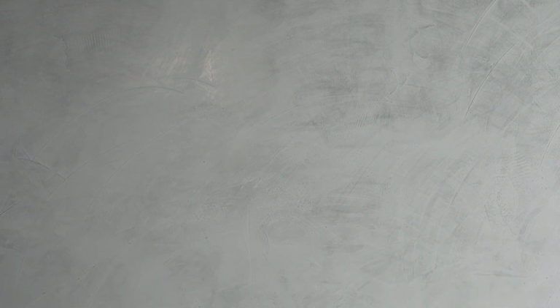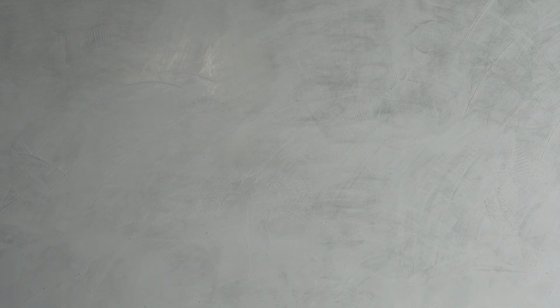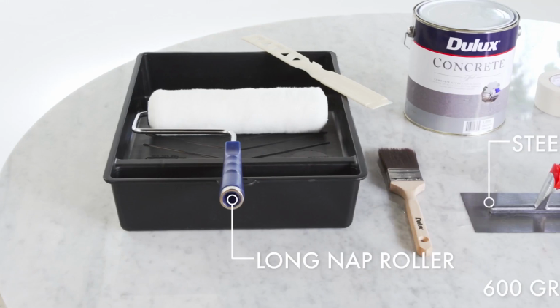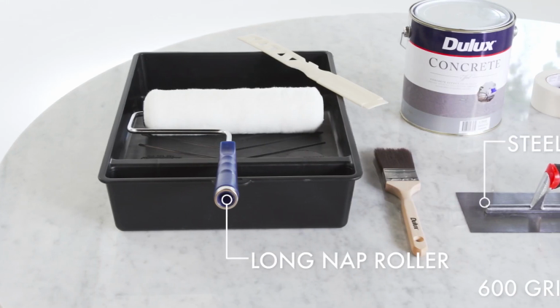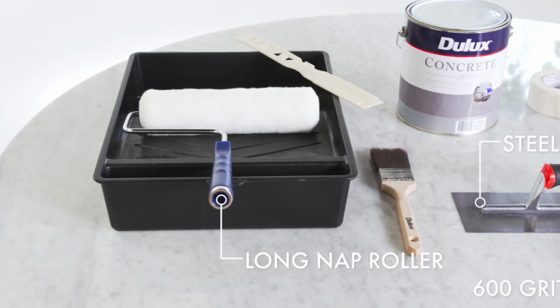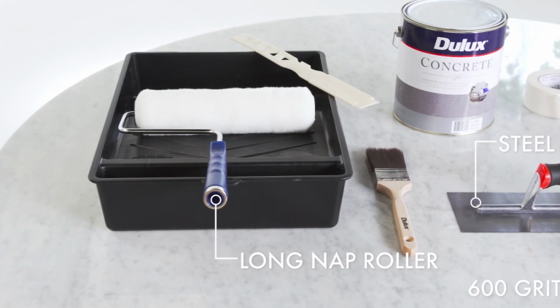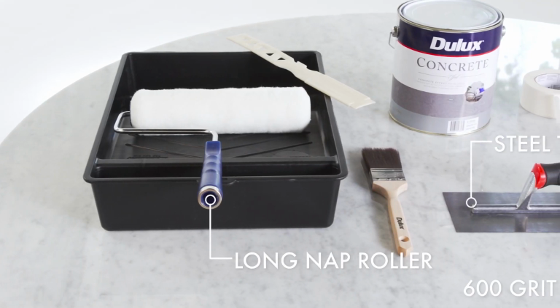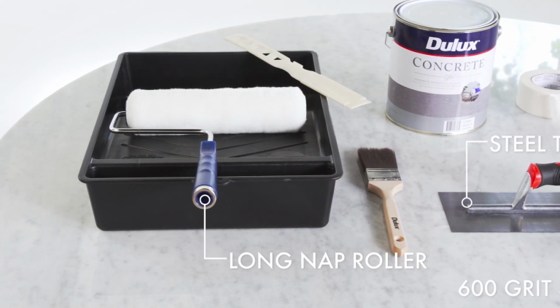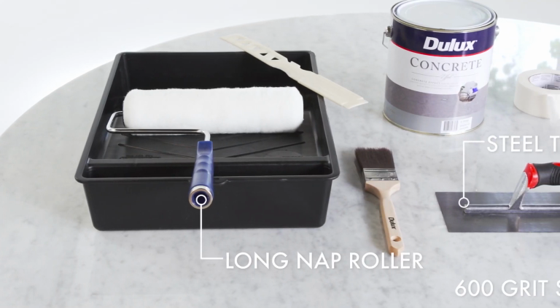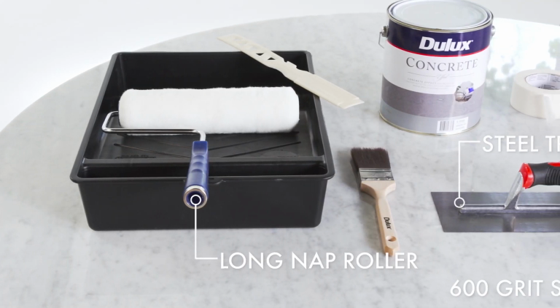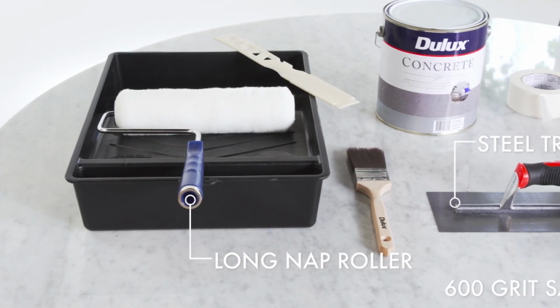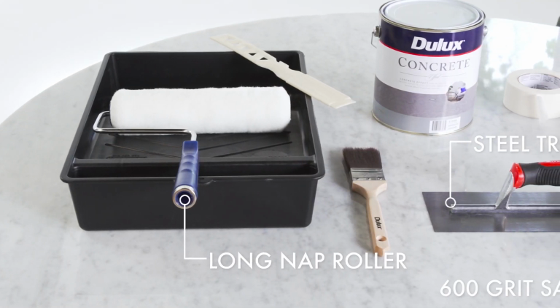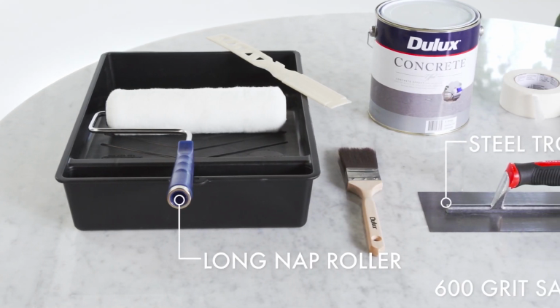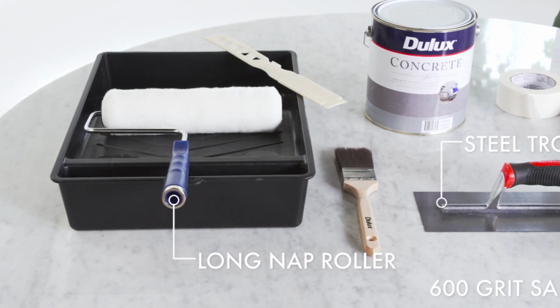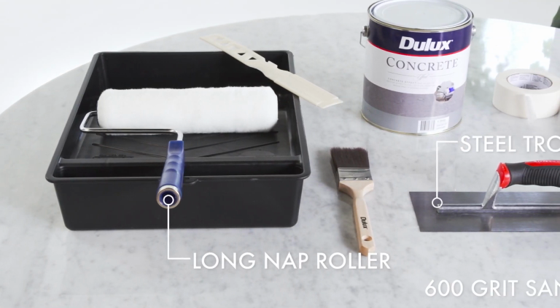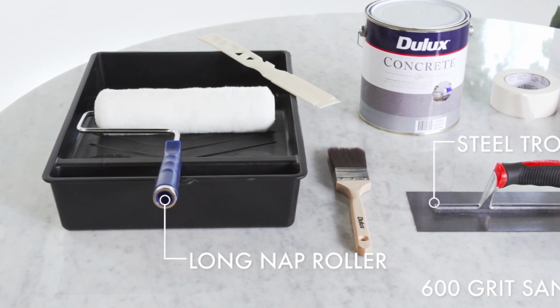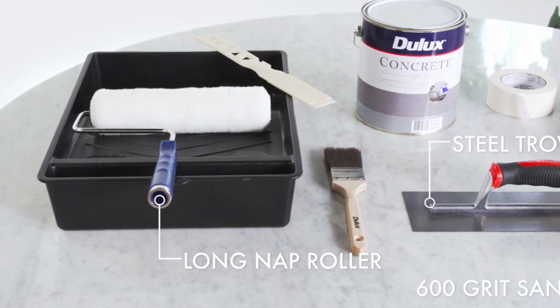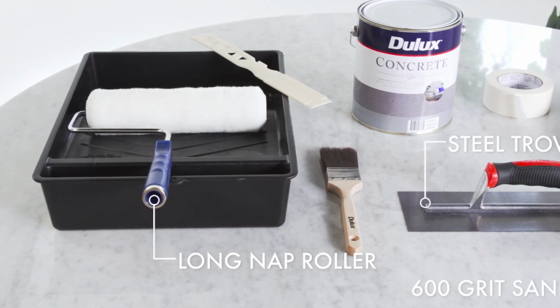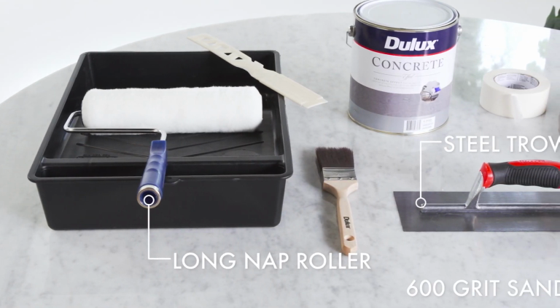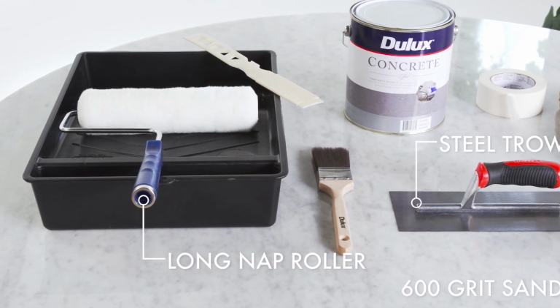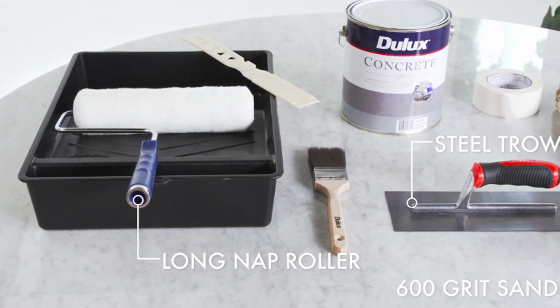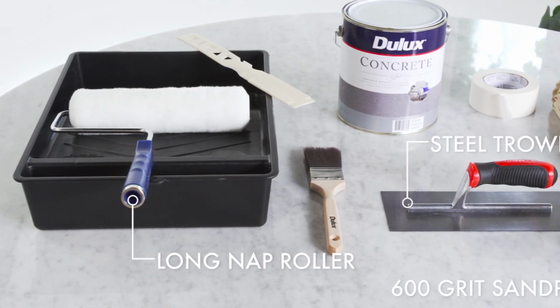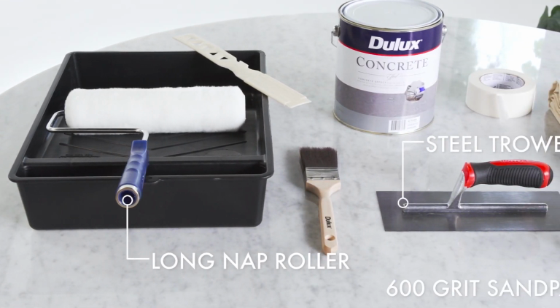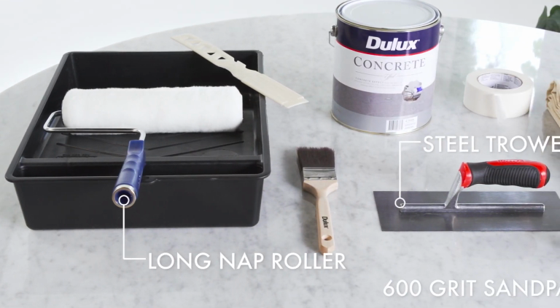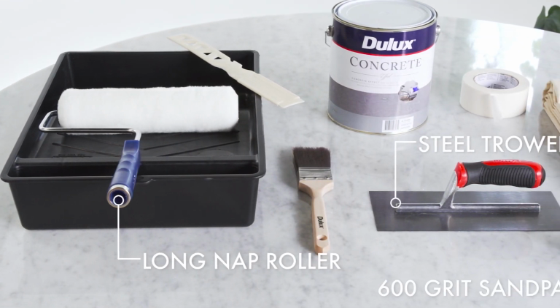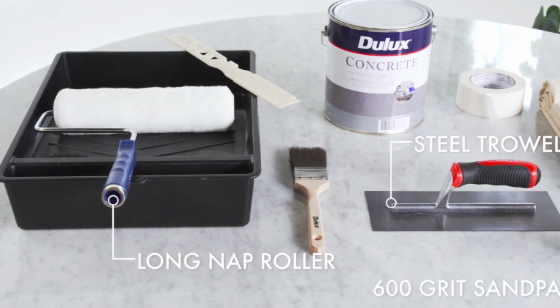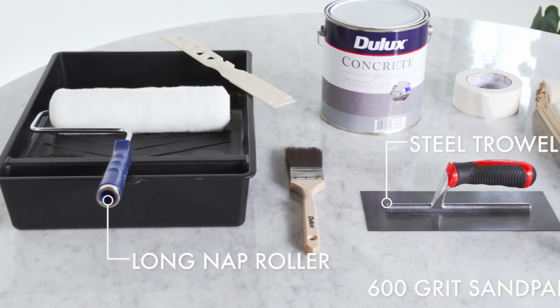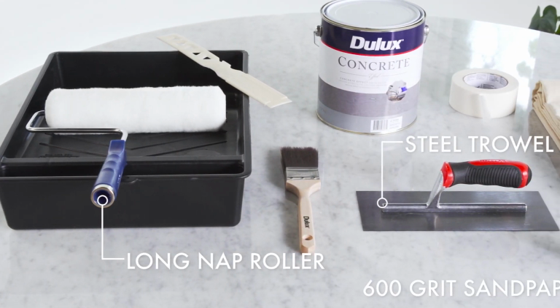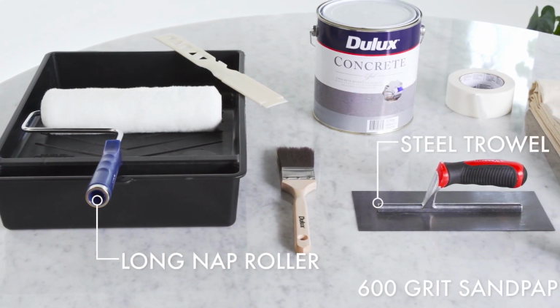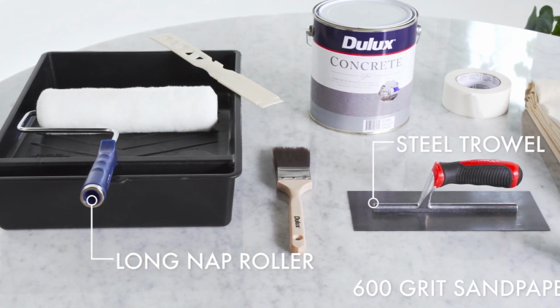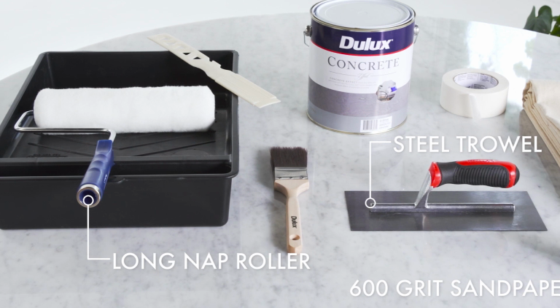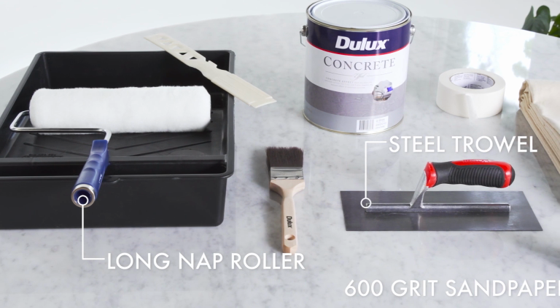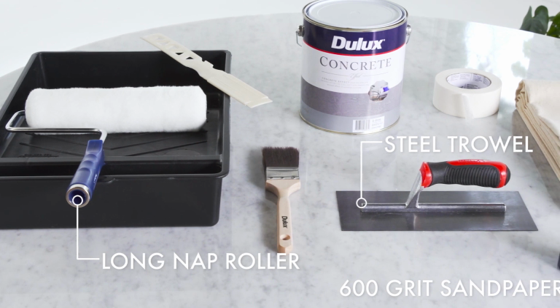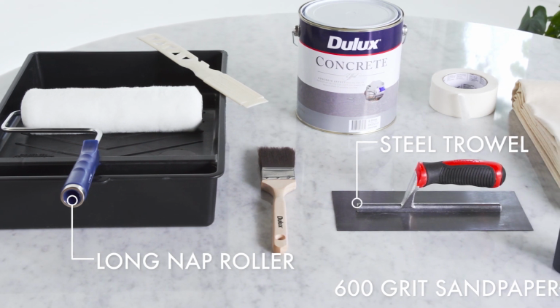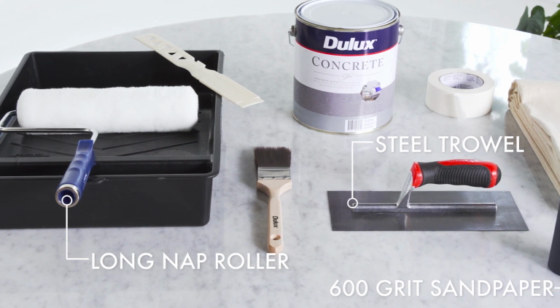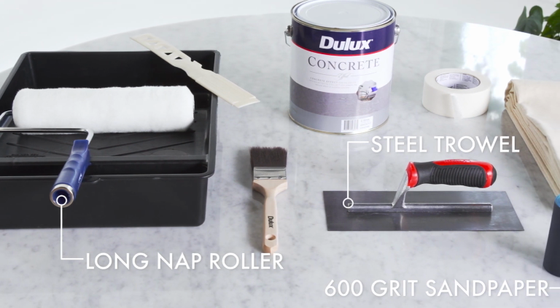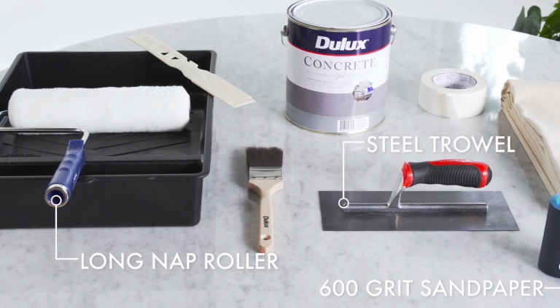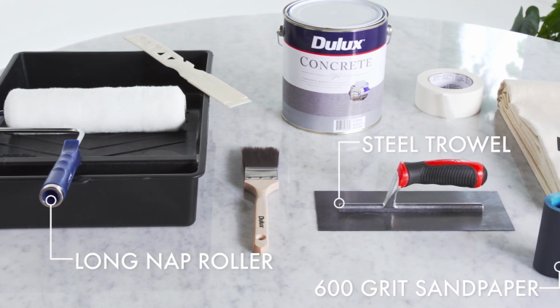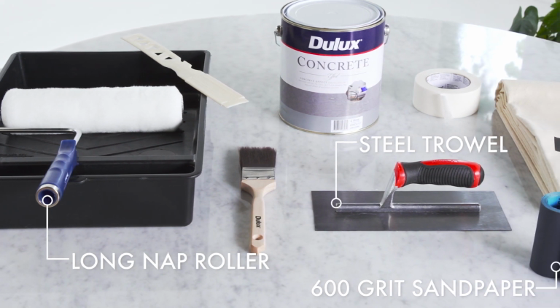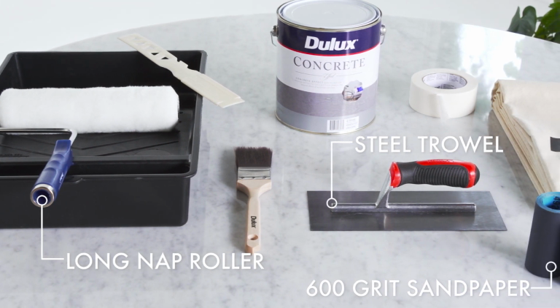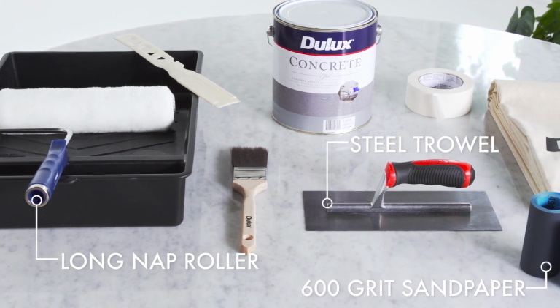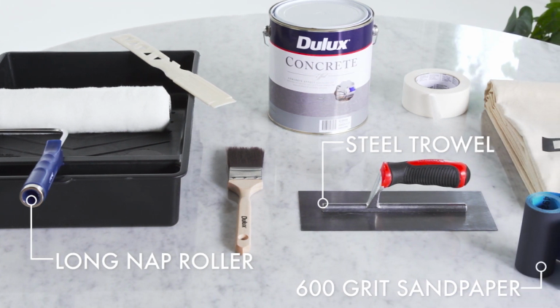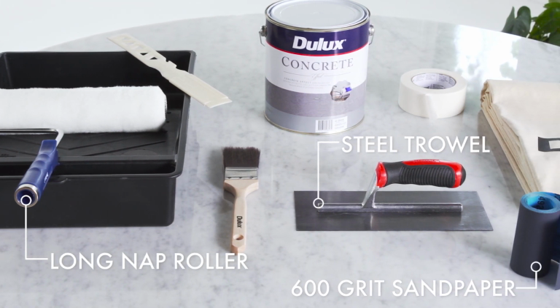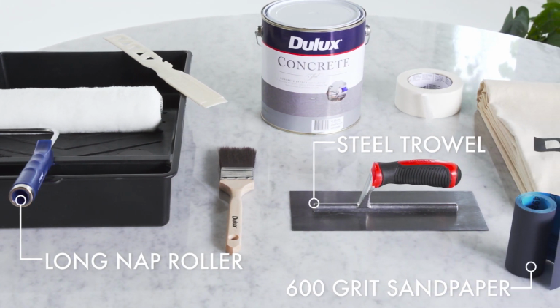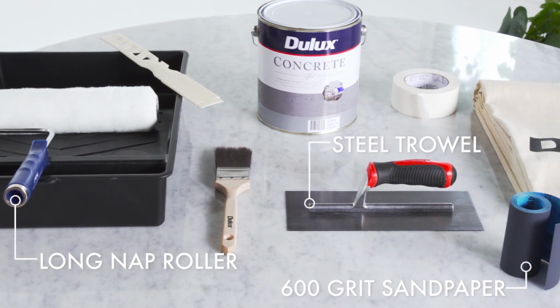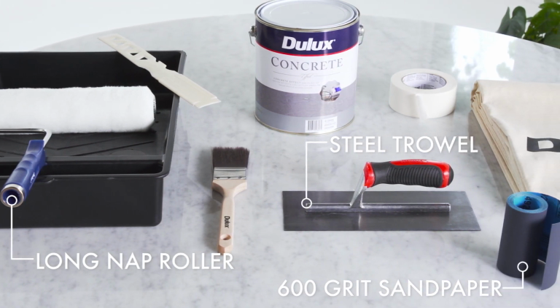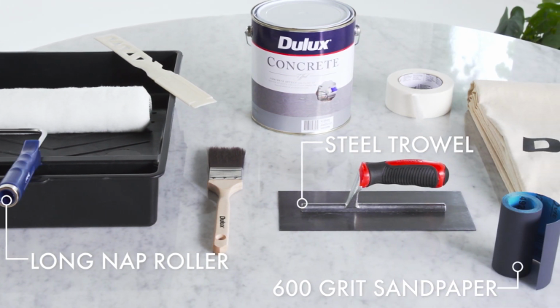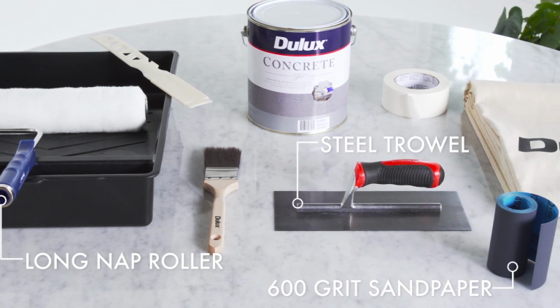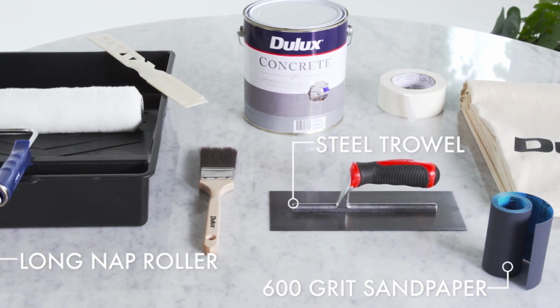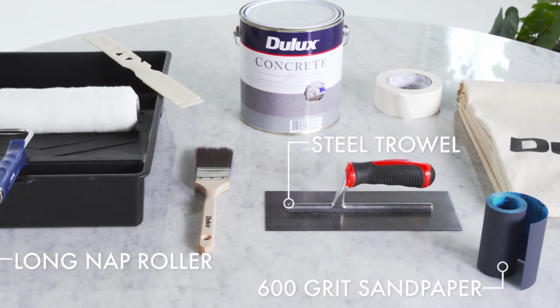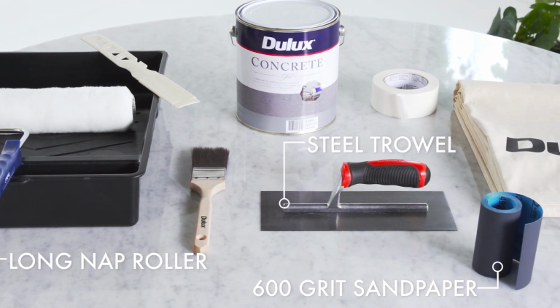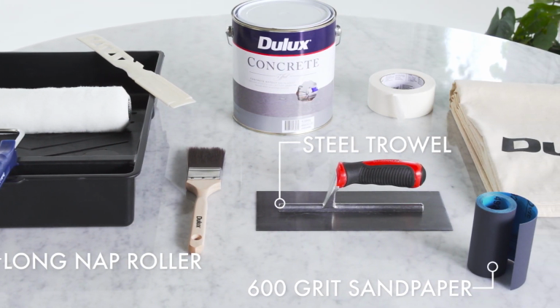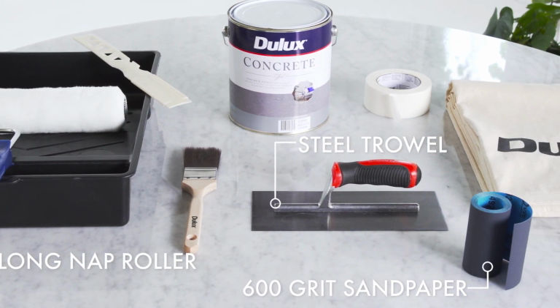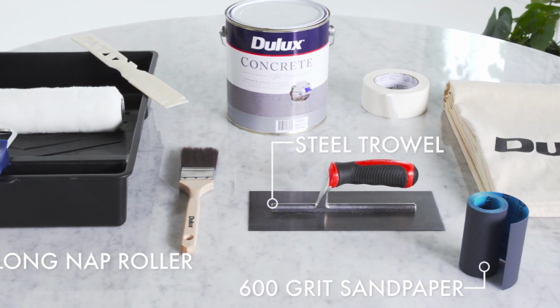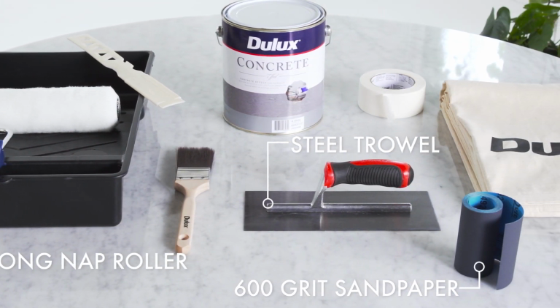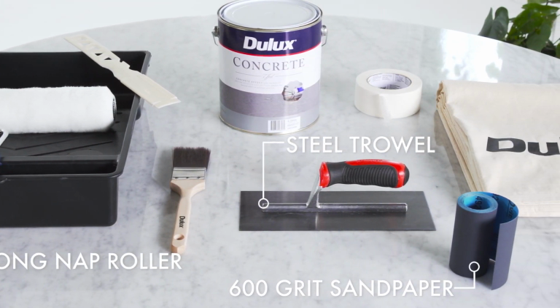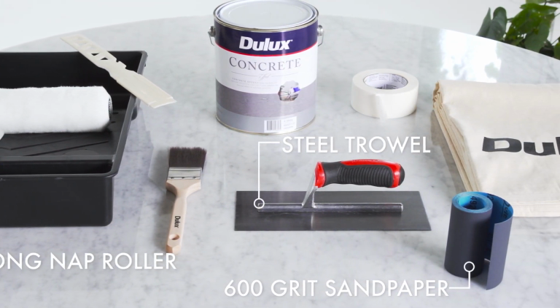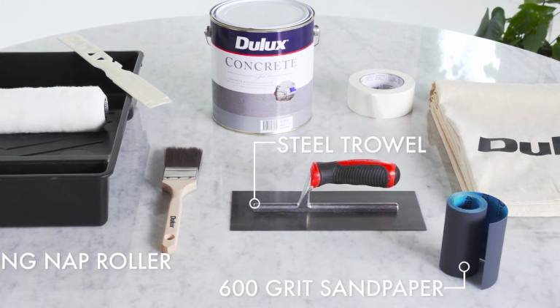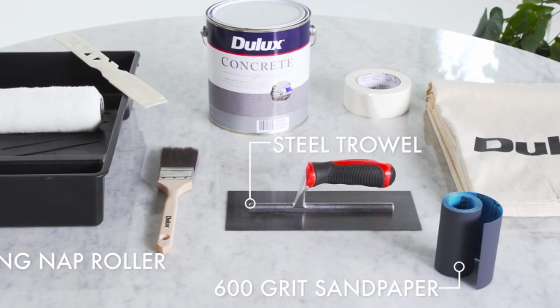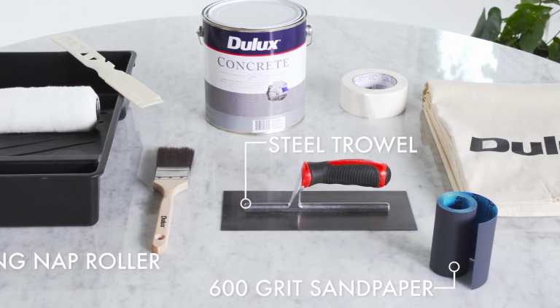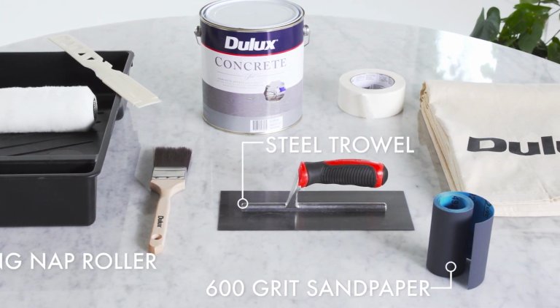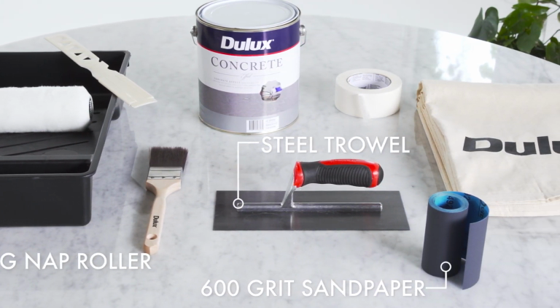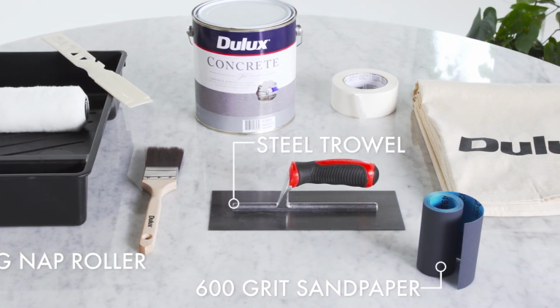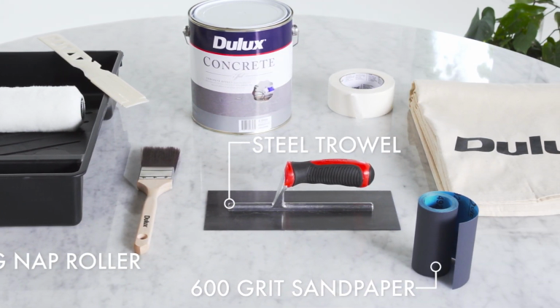To apply the Dulux Design Concrete Effect you will need a long nap roller, a steel trowel, and 600 grit sandpaper.